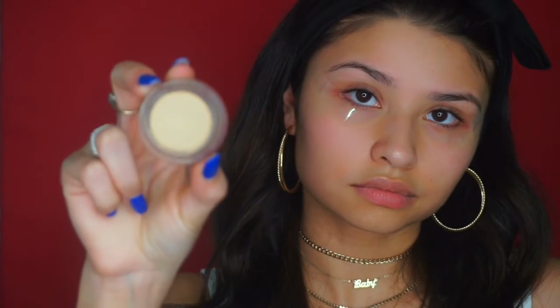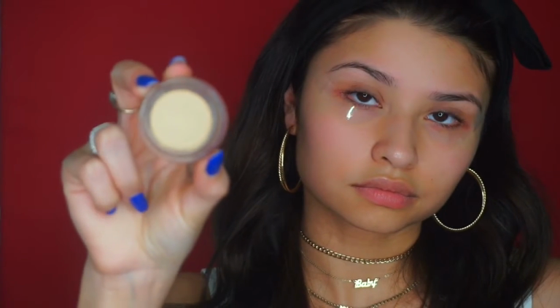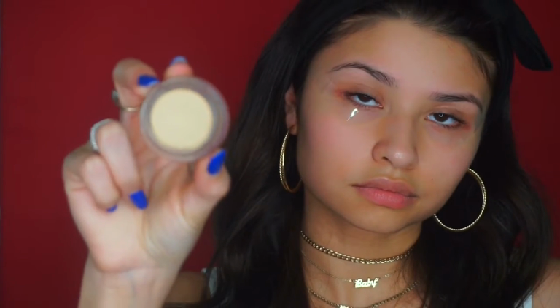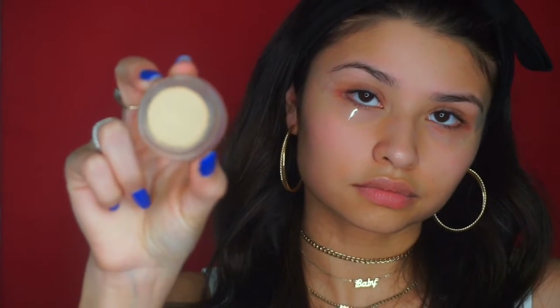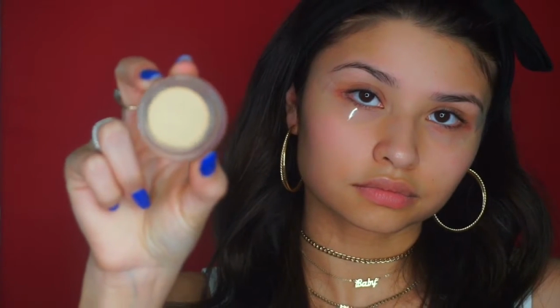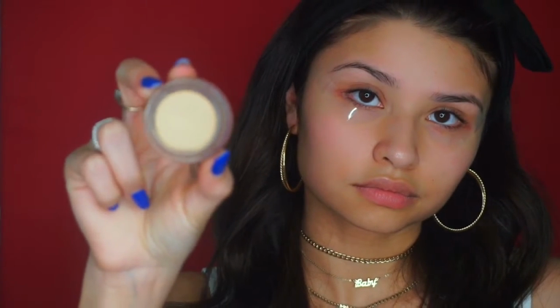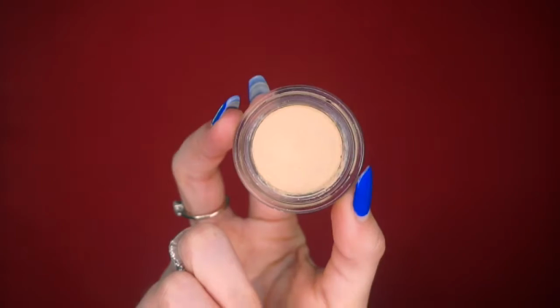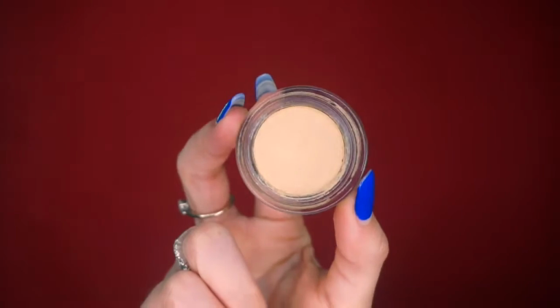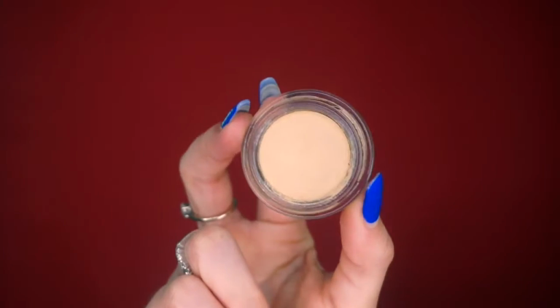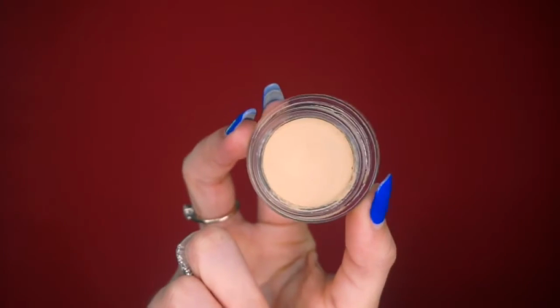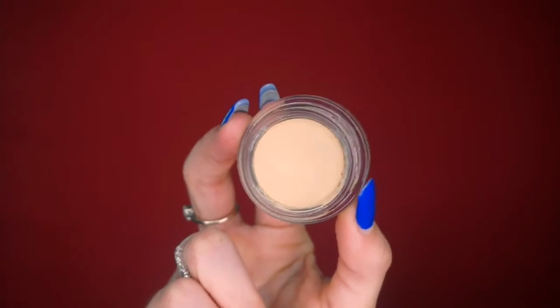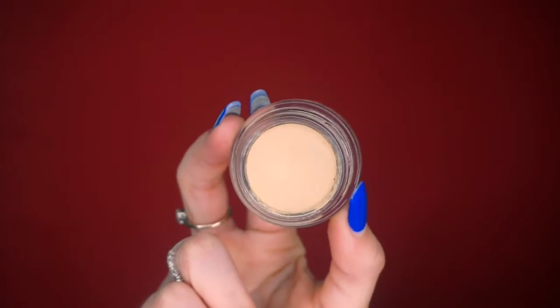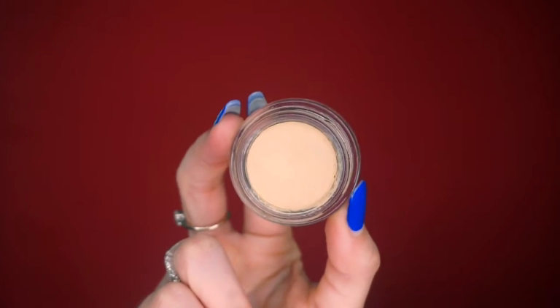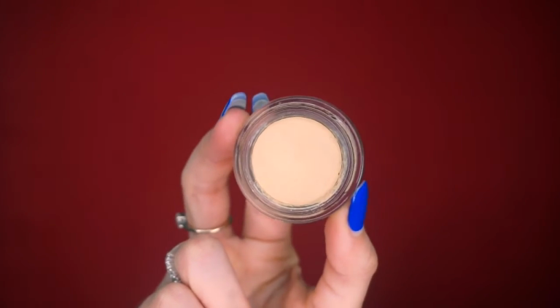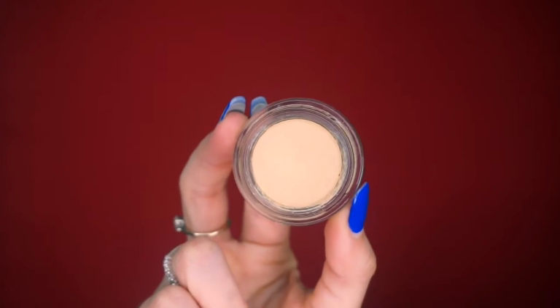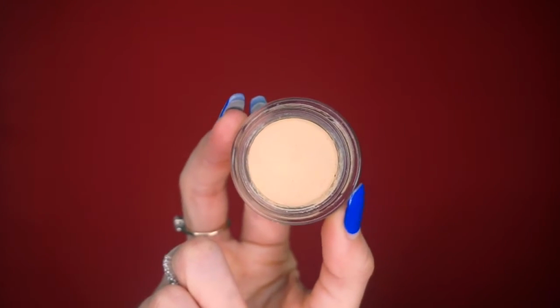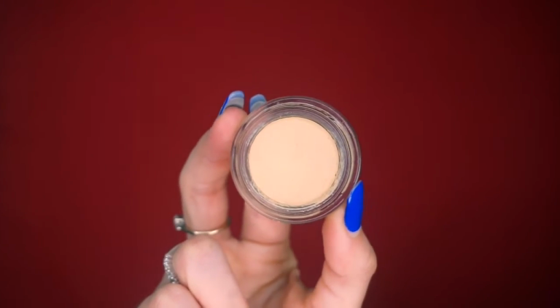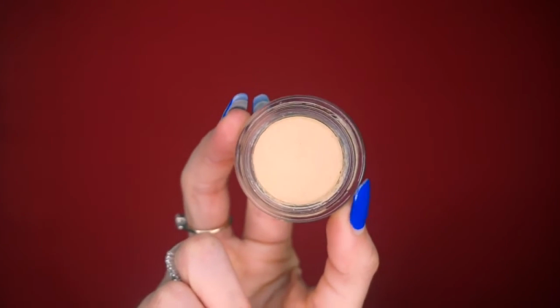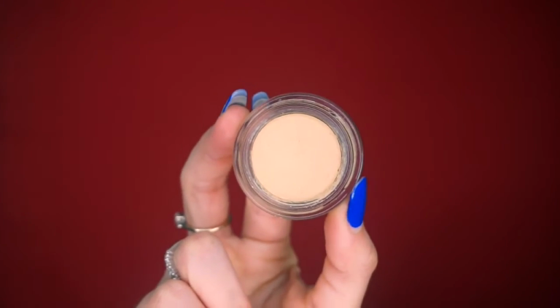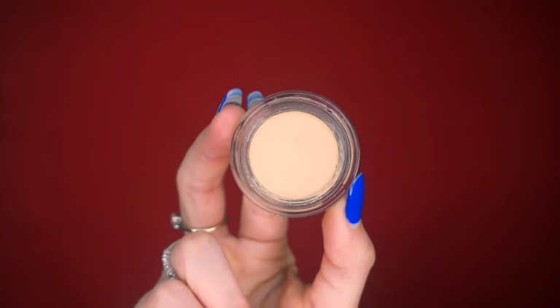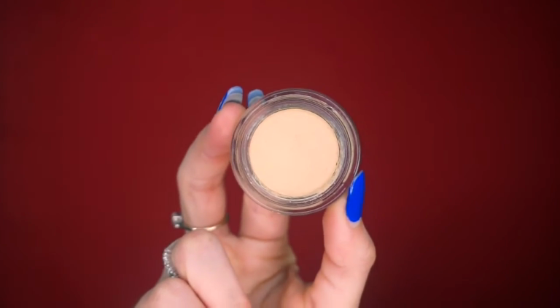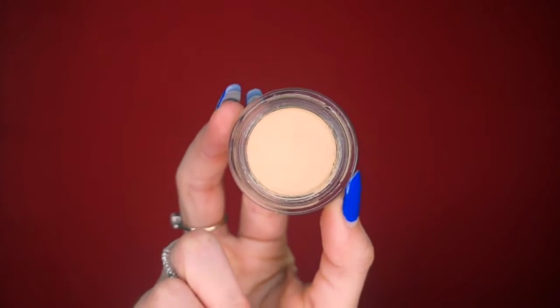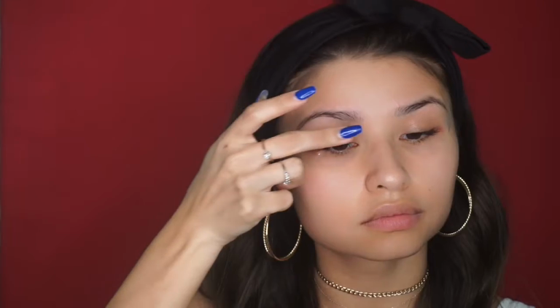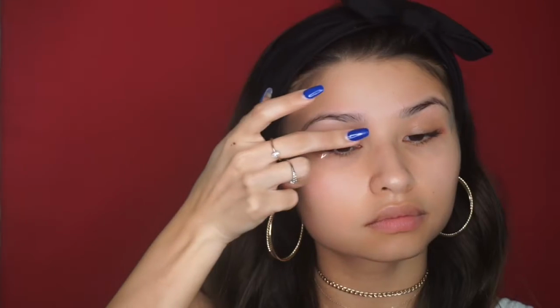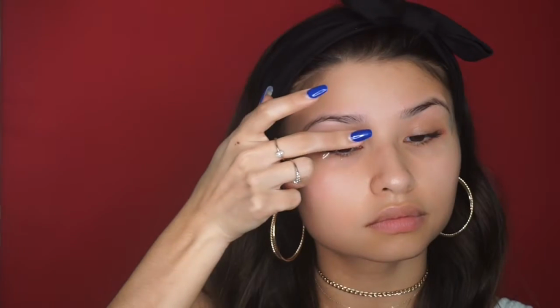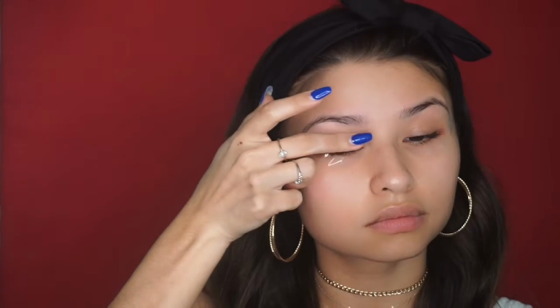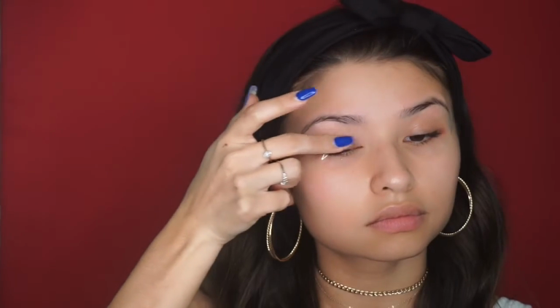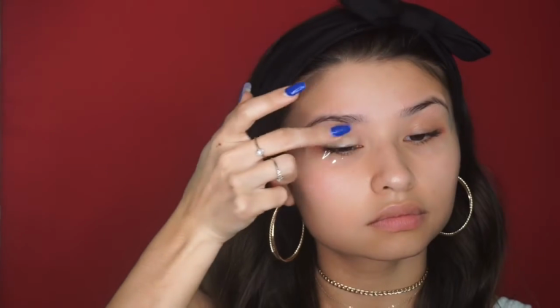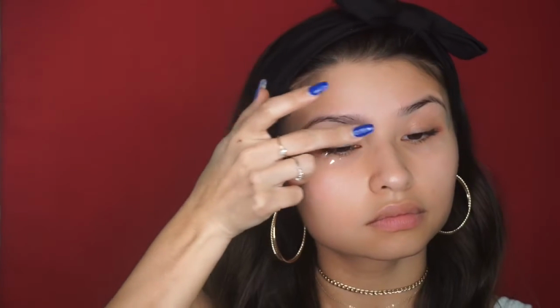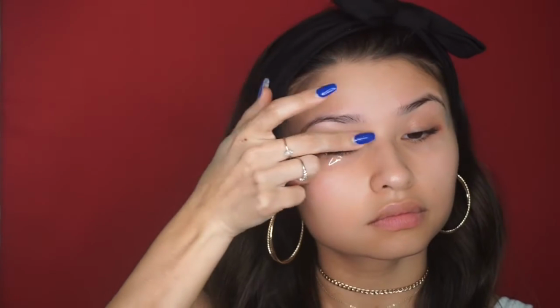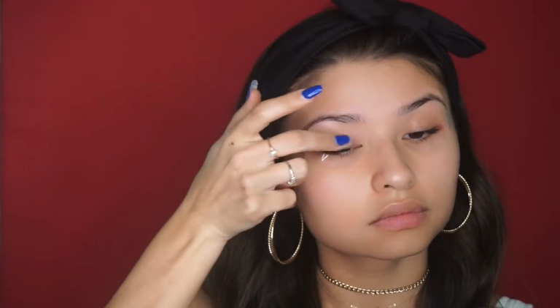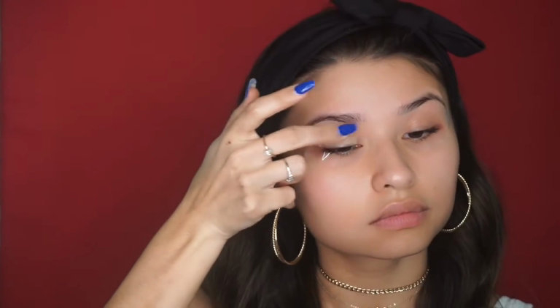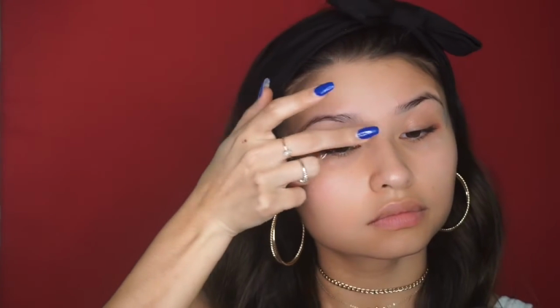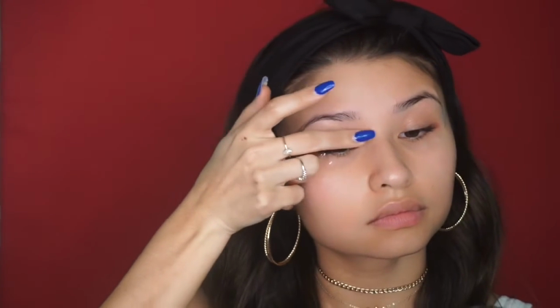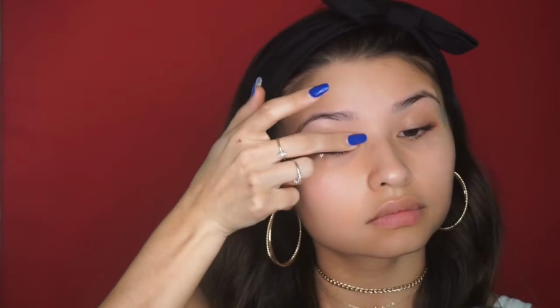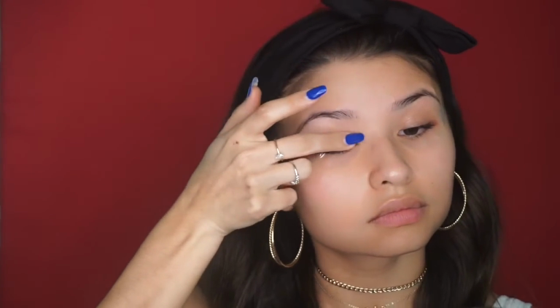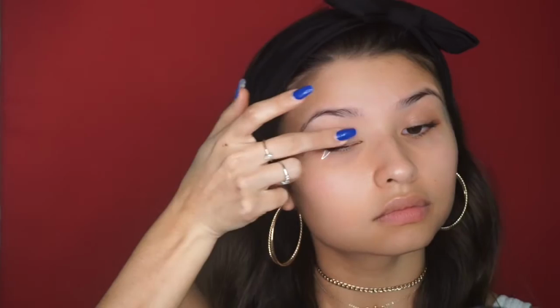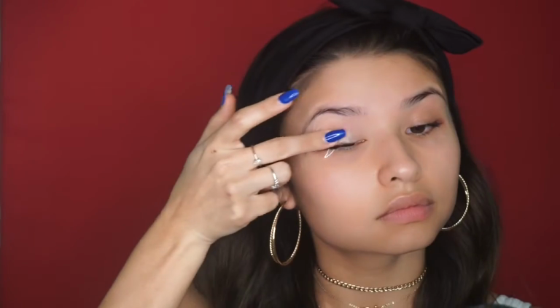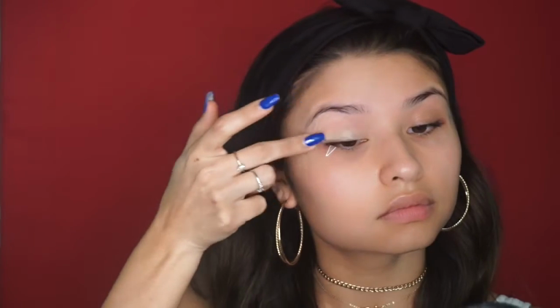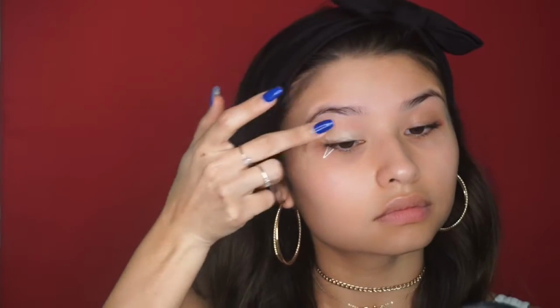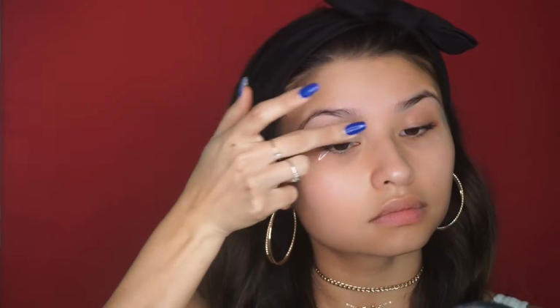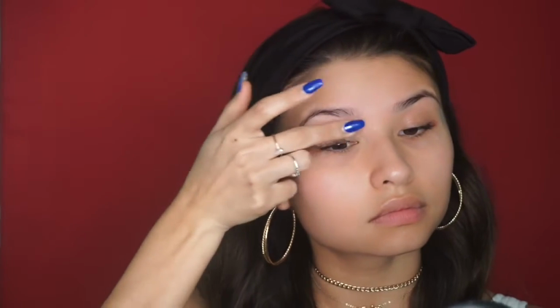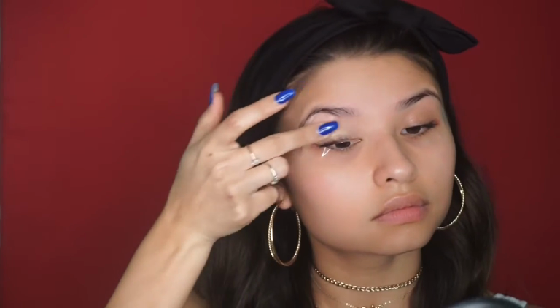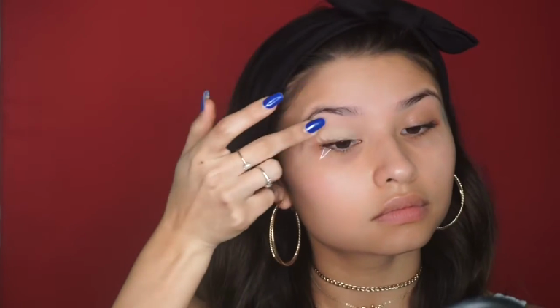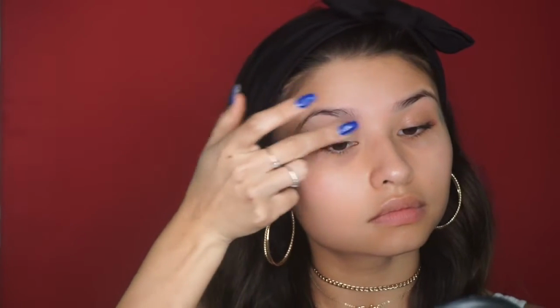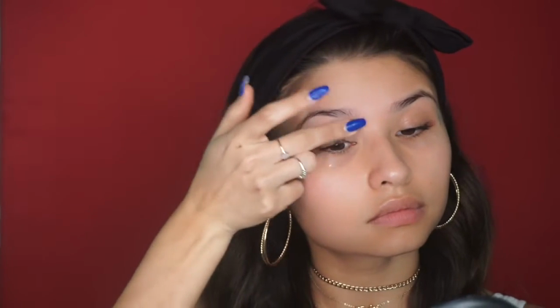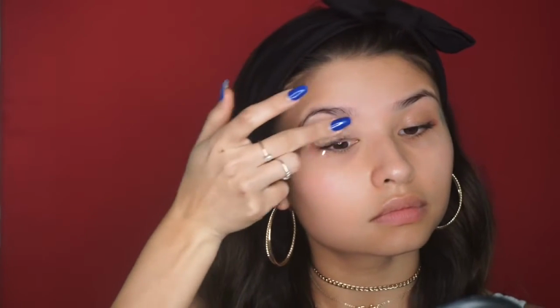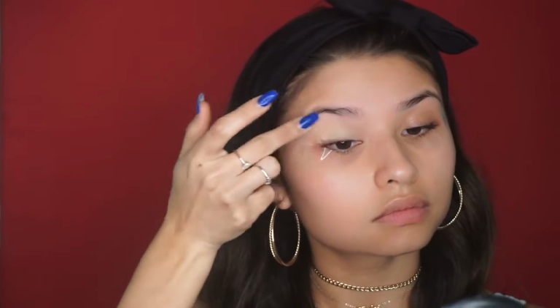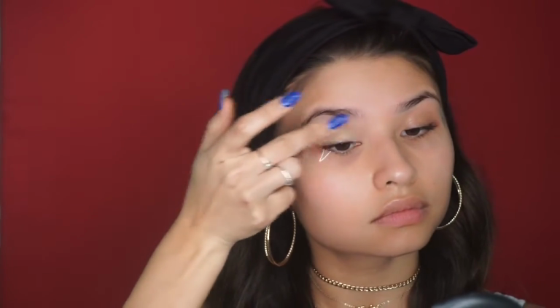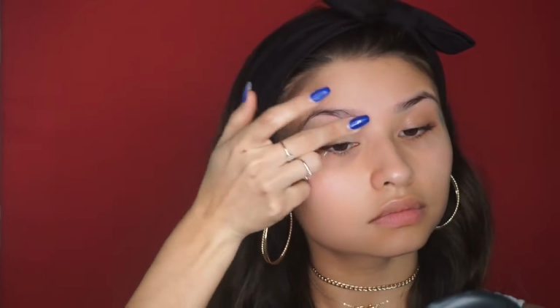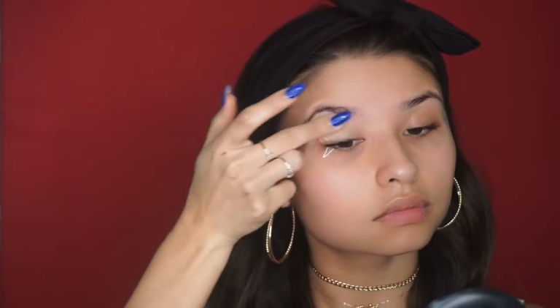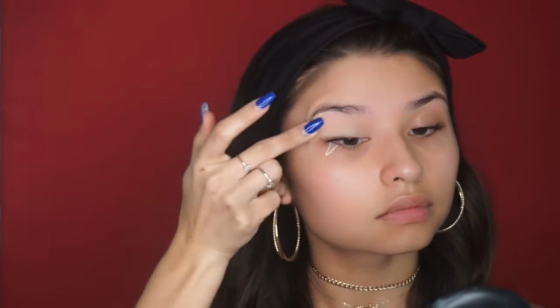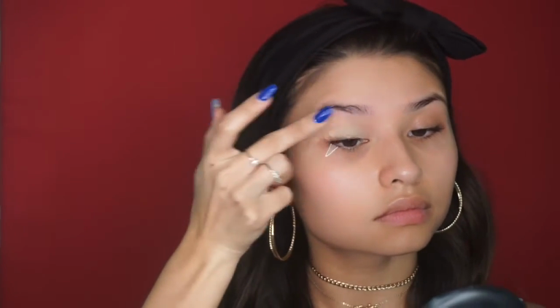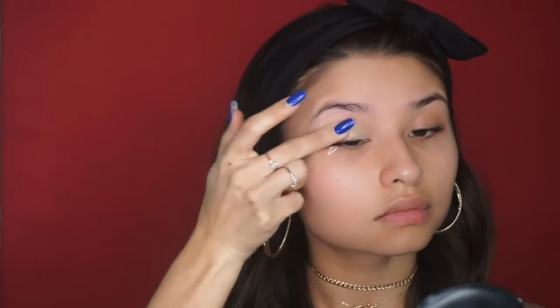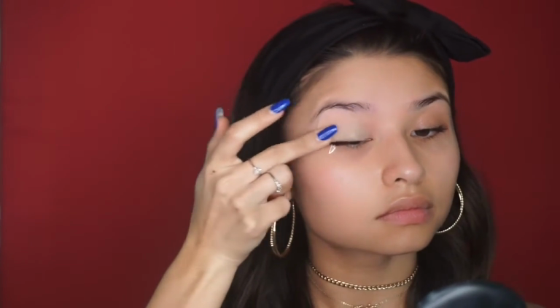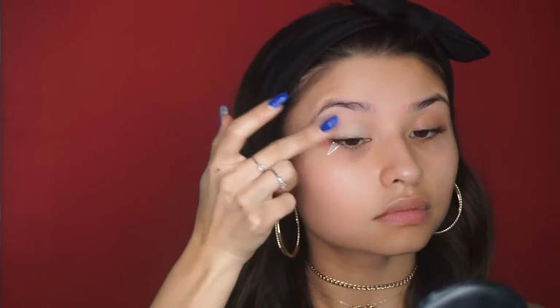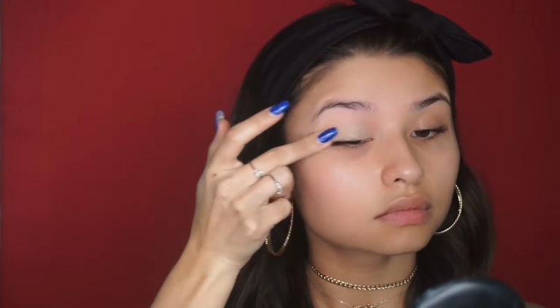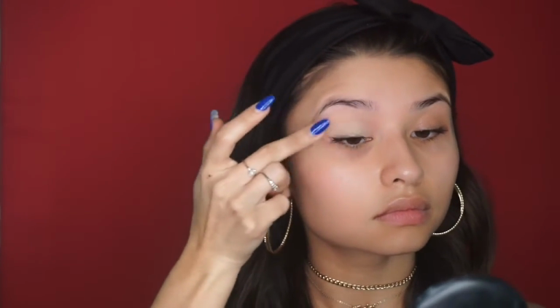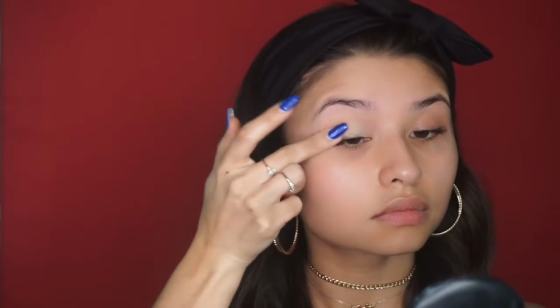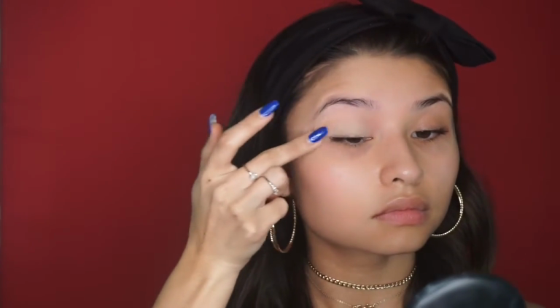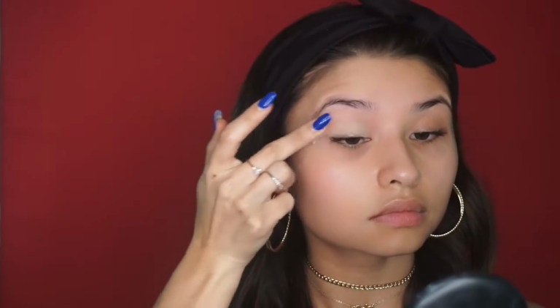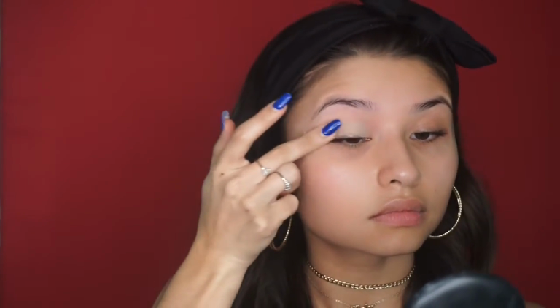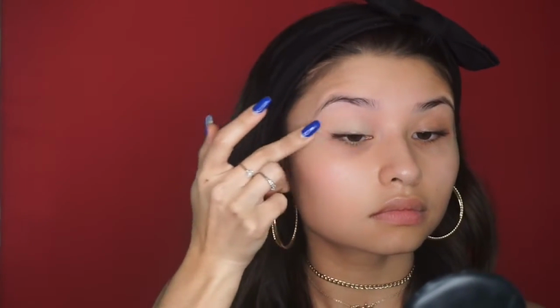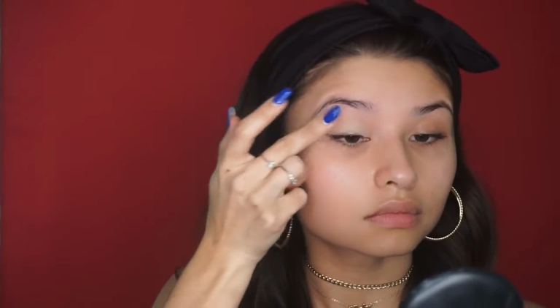Next, as always, I'm going to start off with the eyeshadow primer. This is the MAC Soft Ochre Paint Pot. I'm going to go ahead and put that on both my eyelids just to prep them for the eyeshadow.